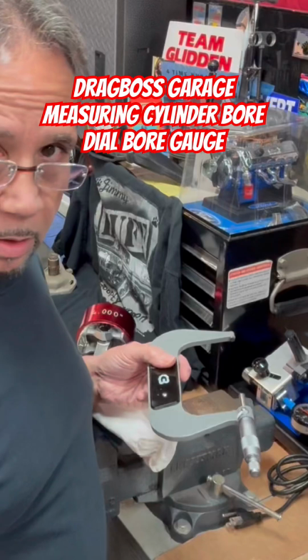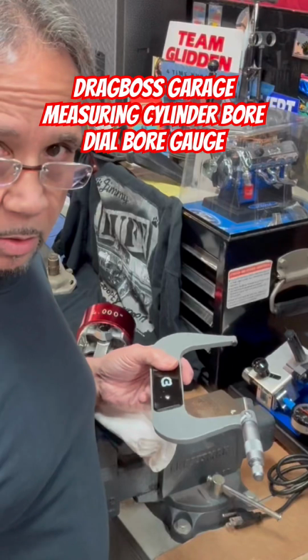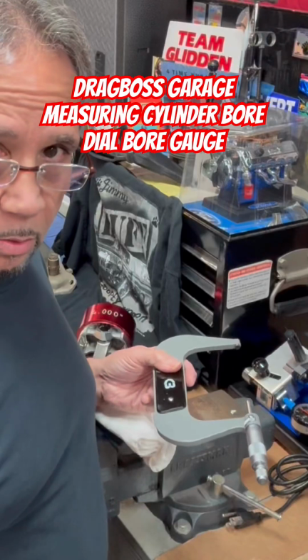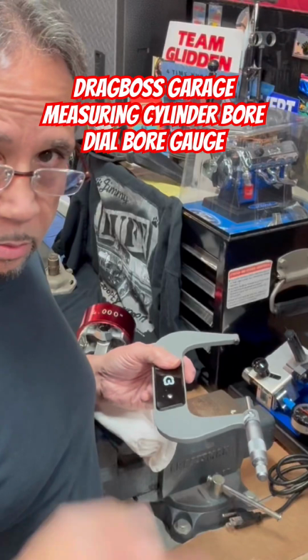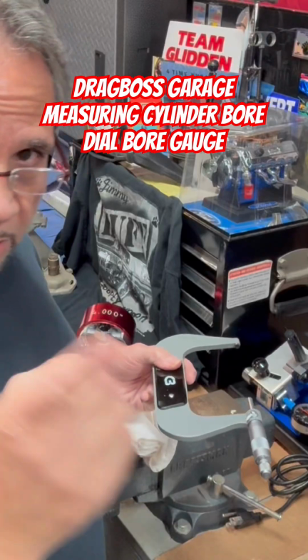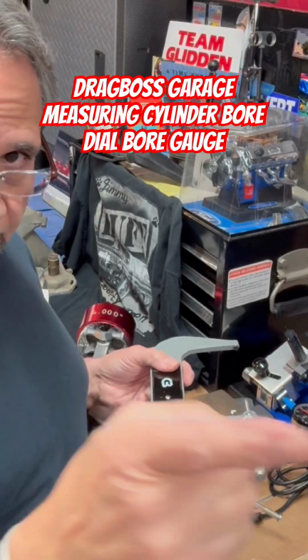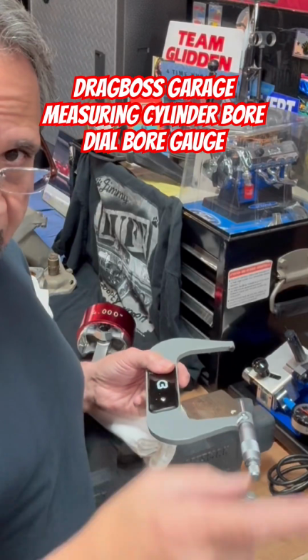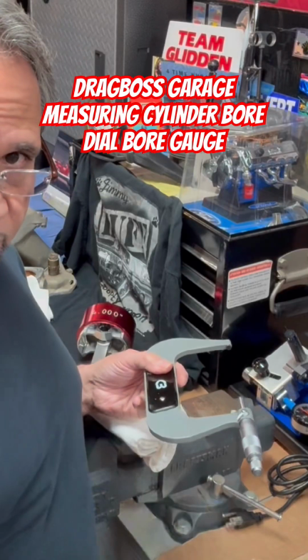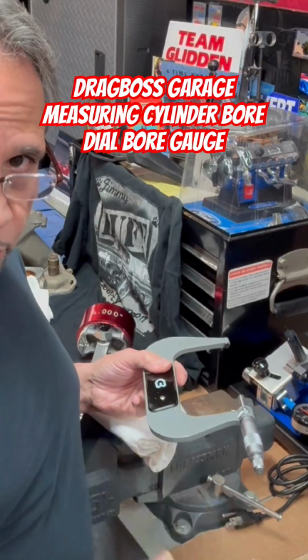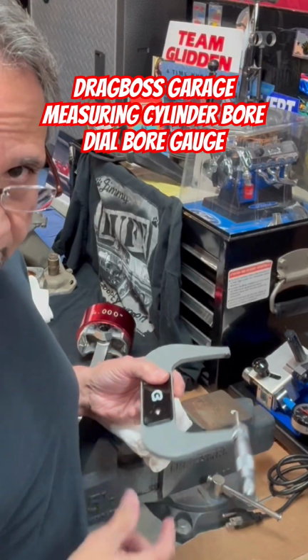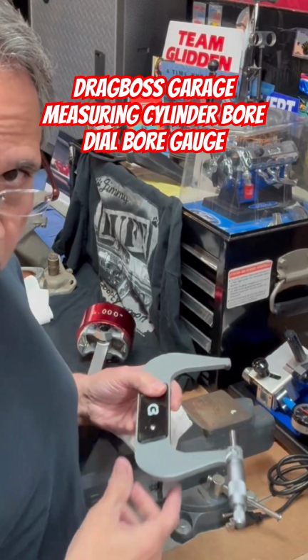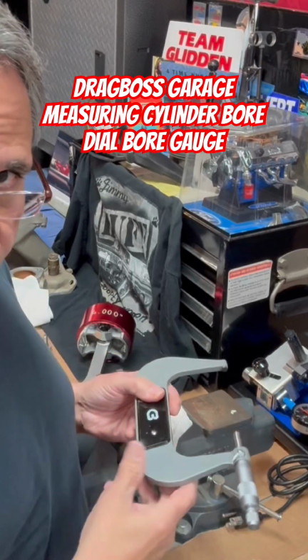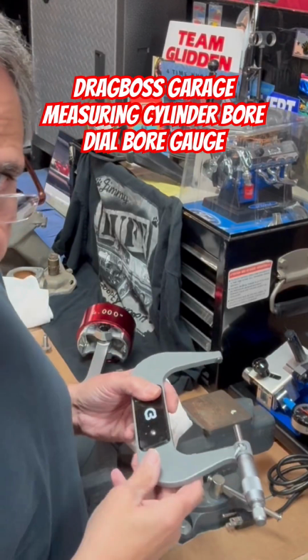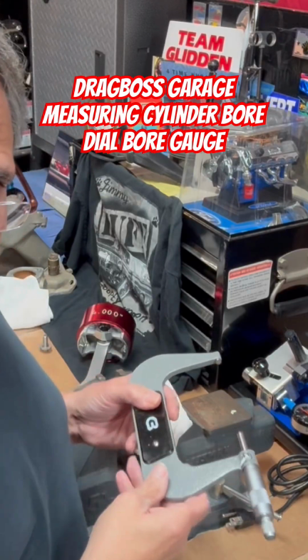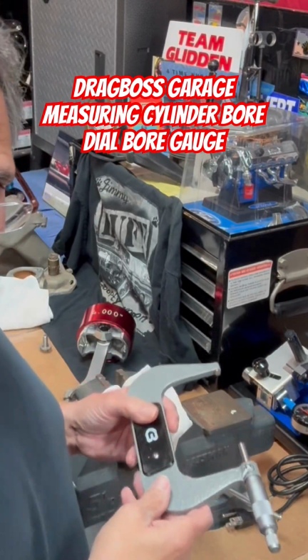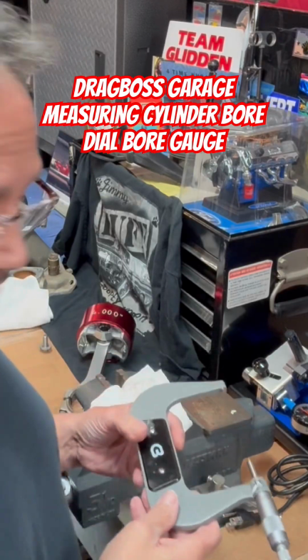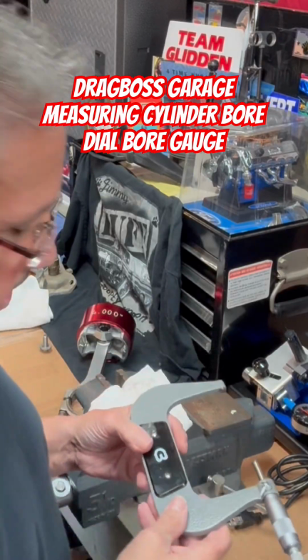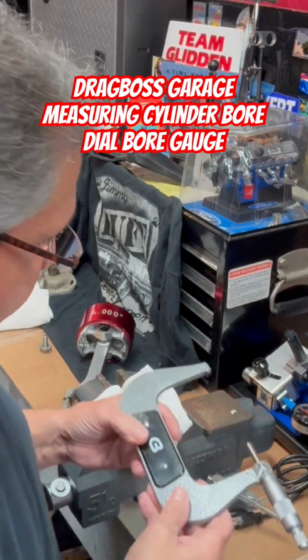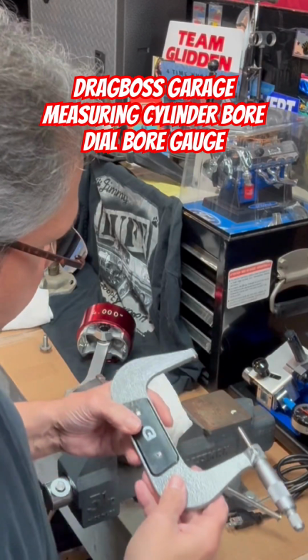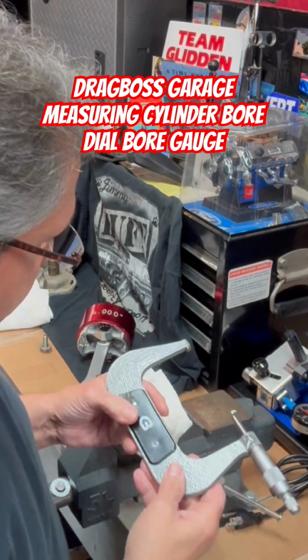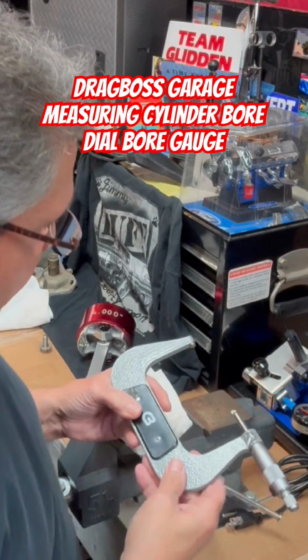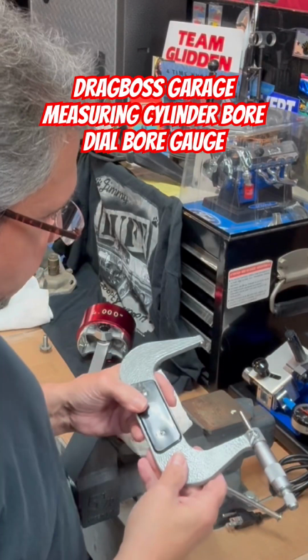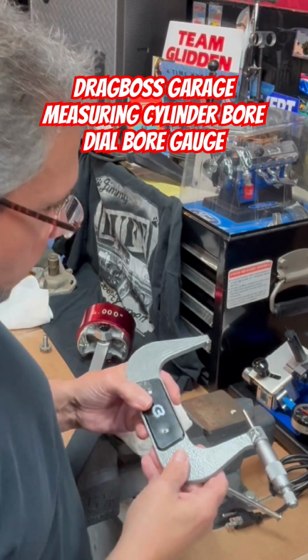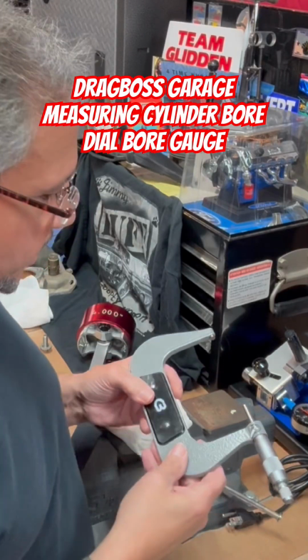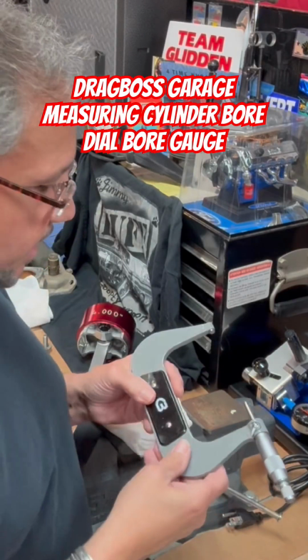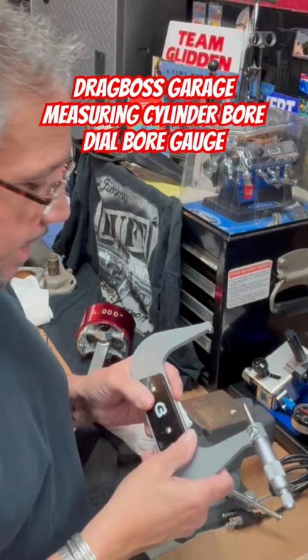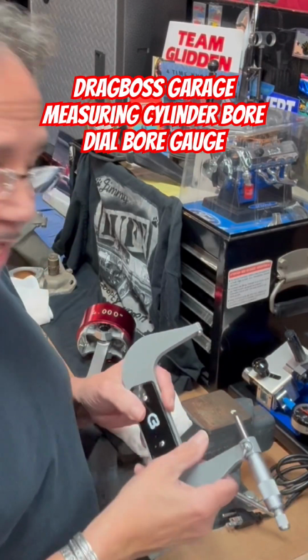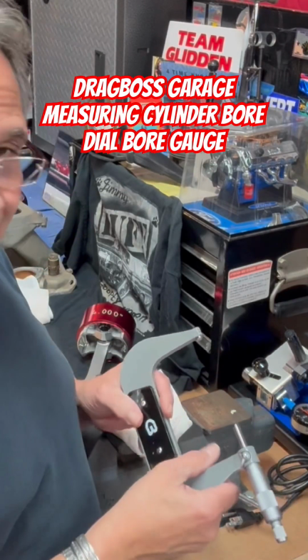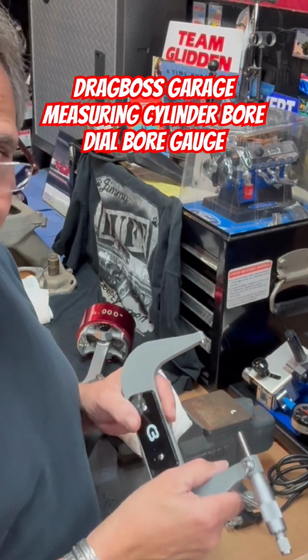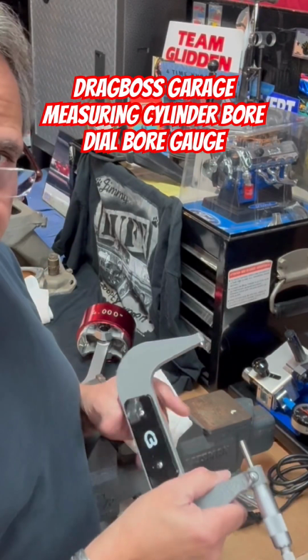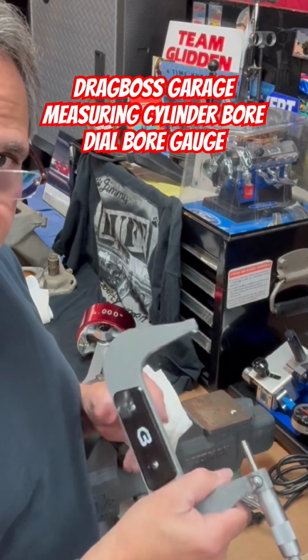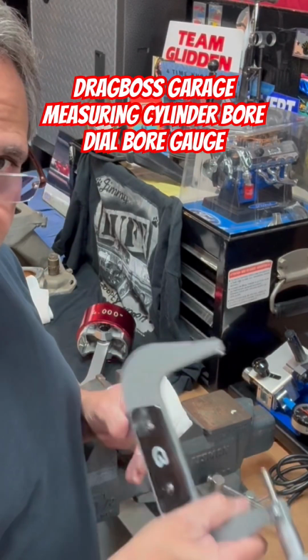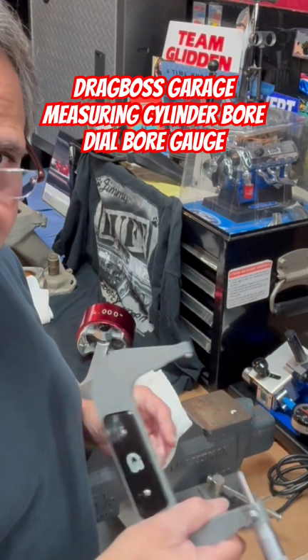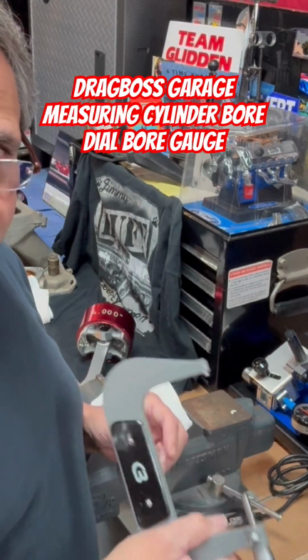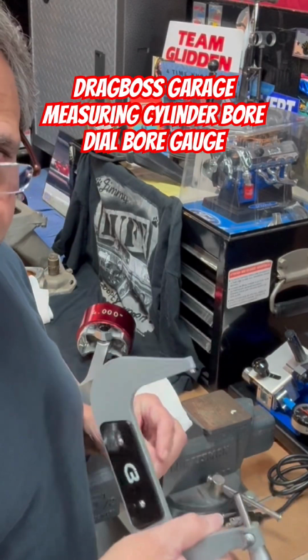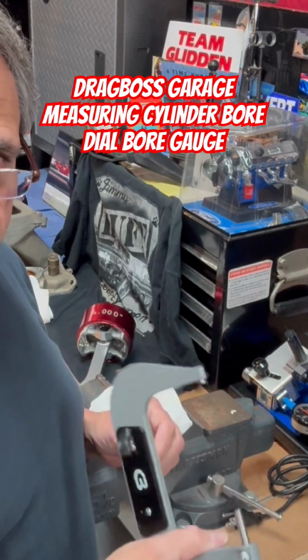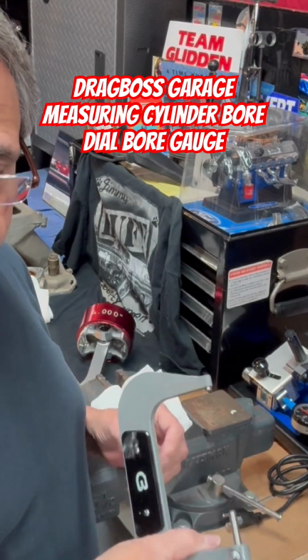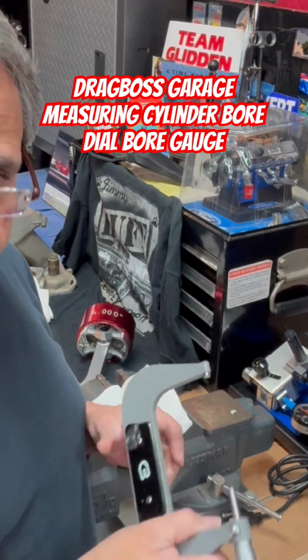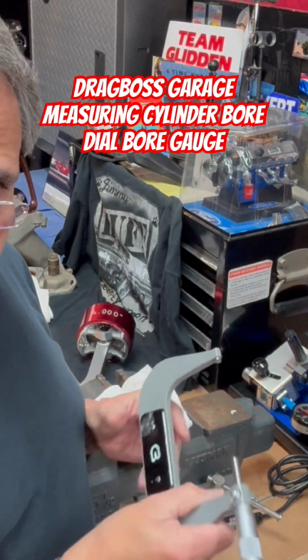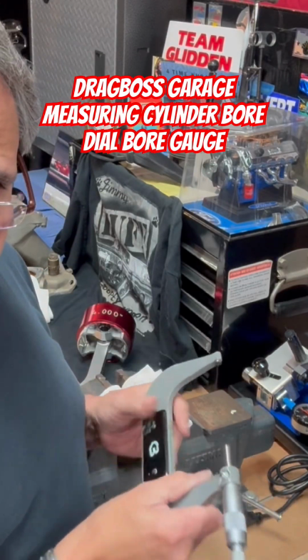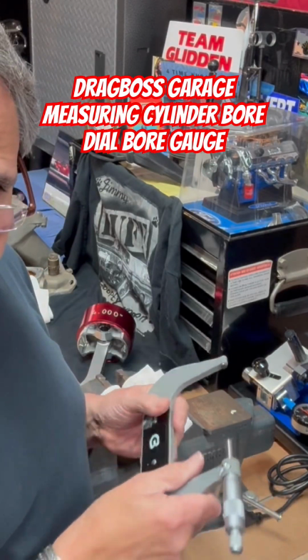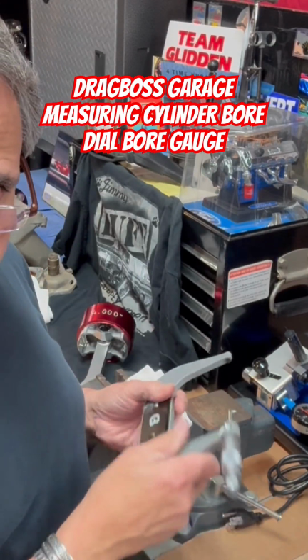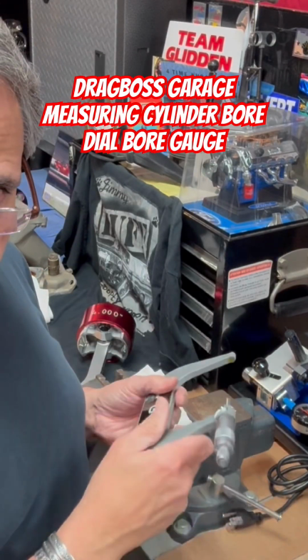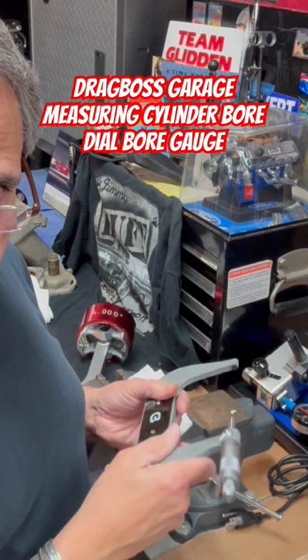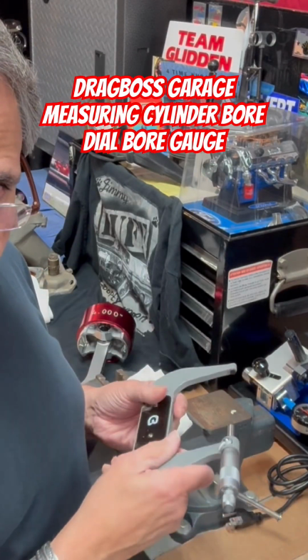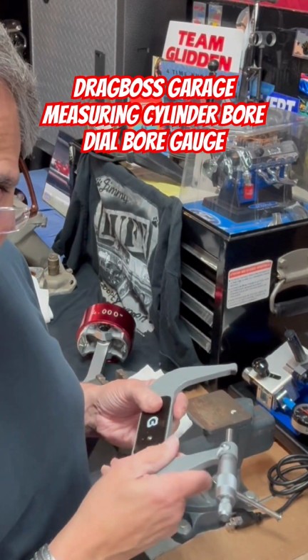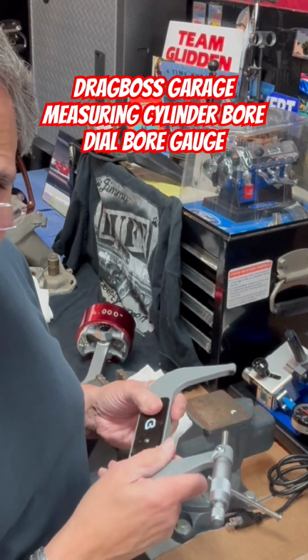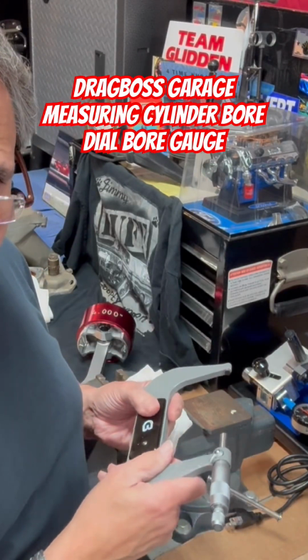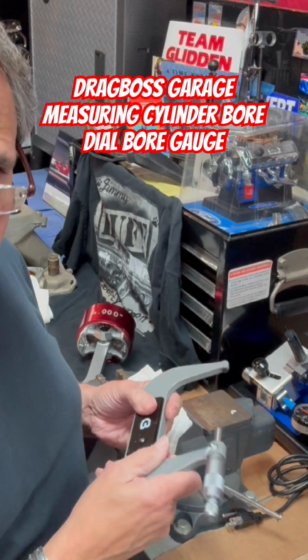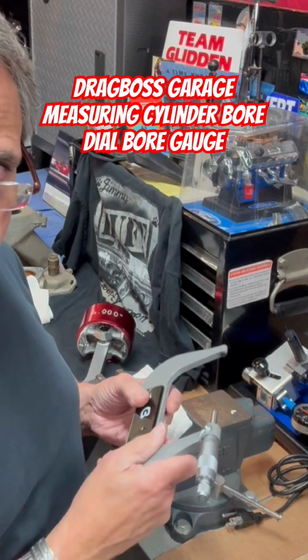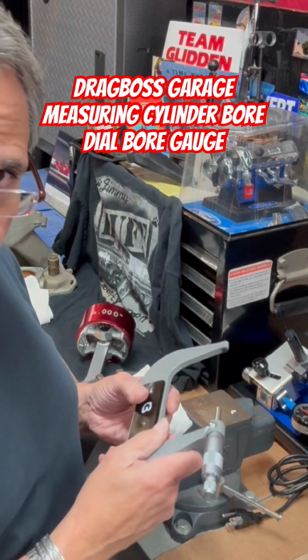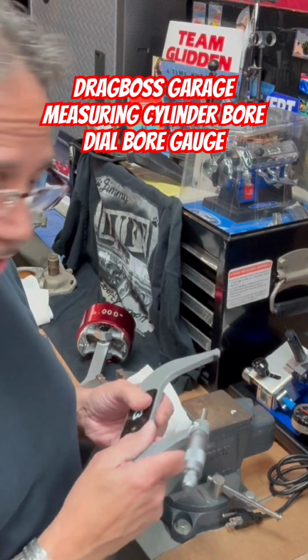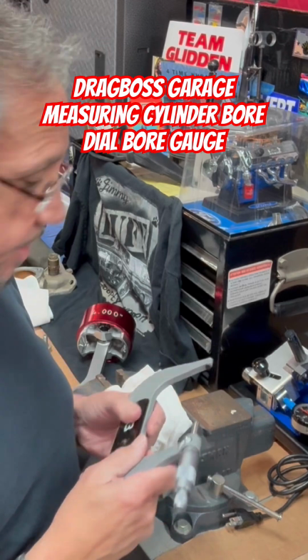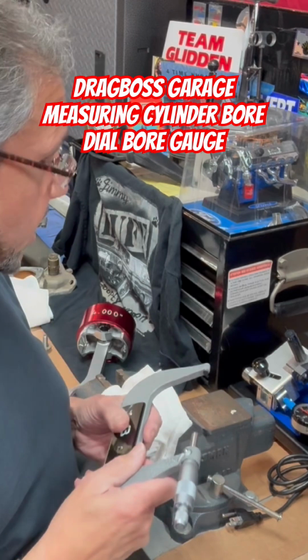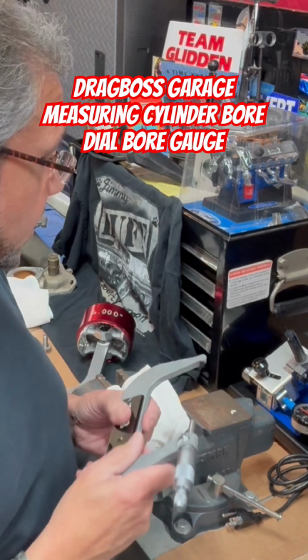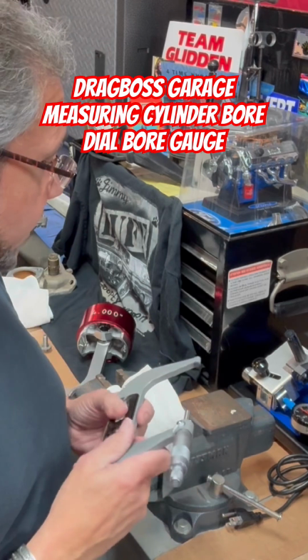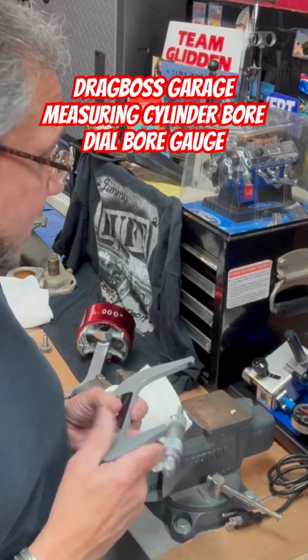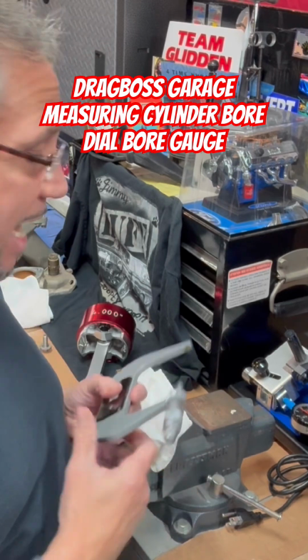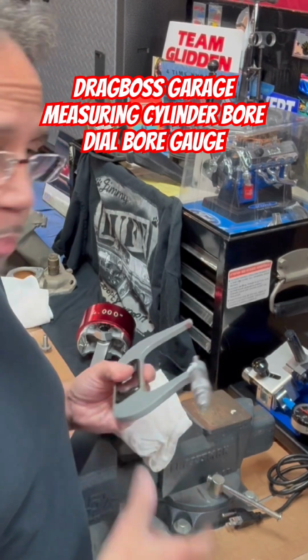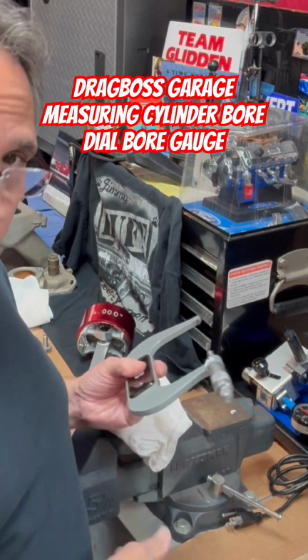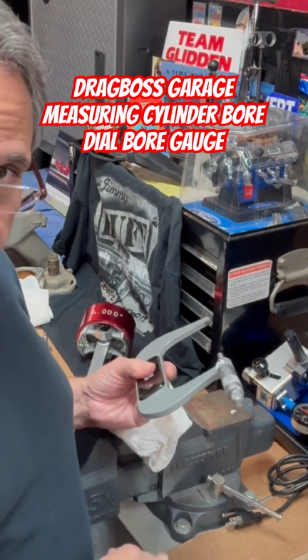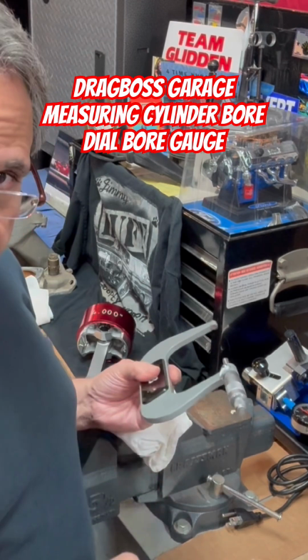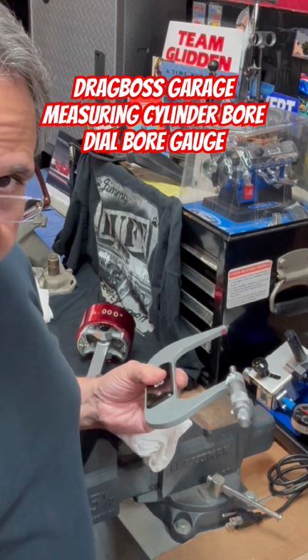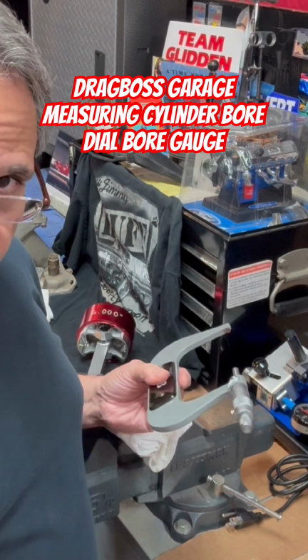What's up guys? Drag Boss Tim Halstead. I'm going to show you how to measure the cylinder bore with a dial bore gauge.